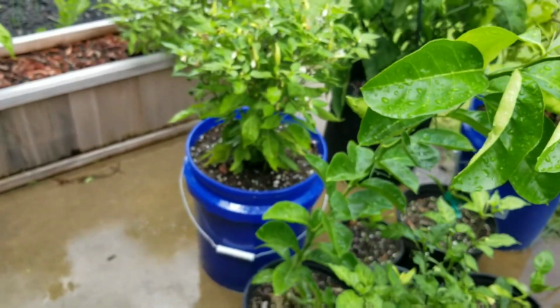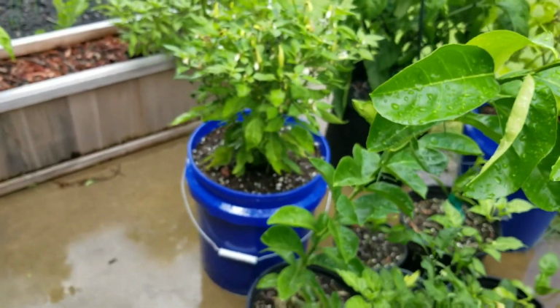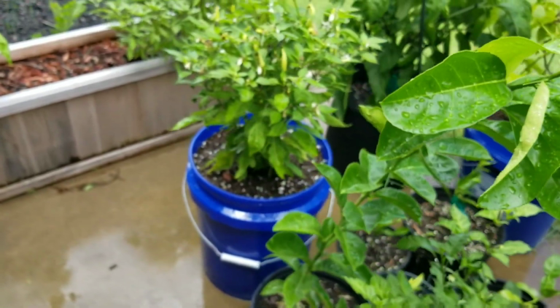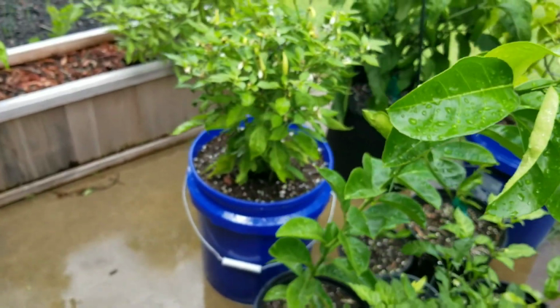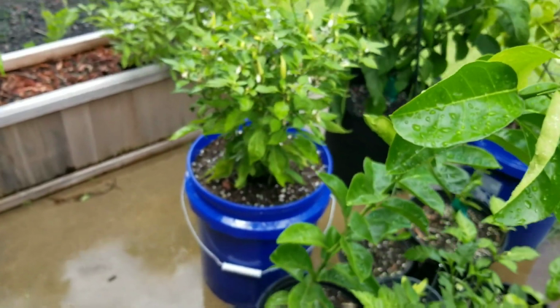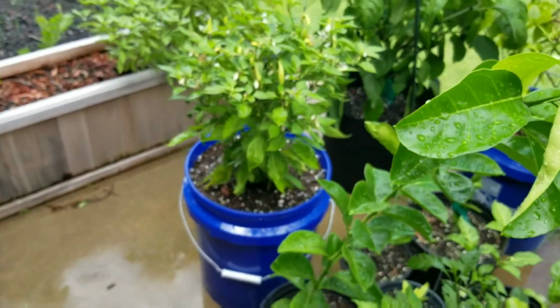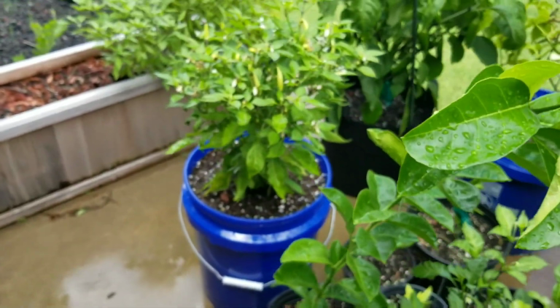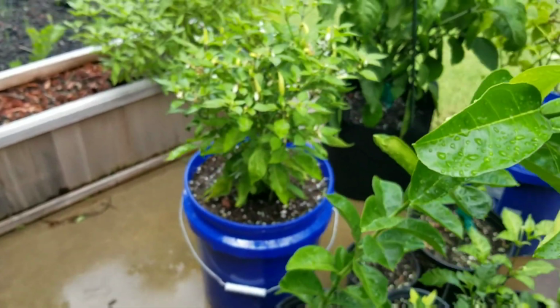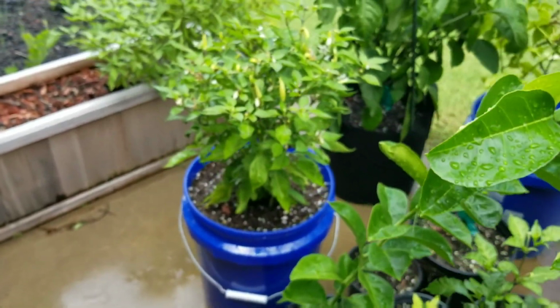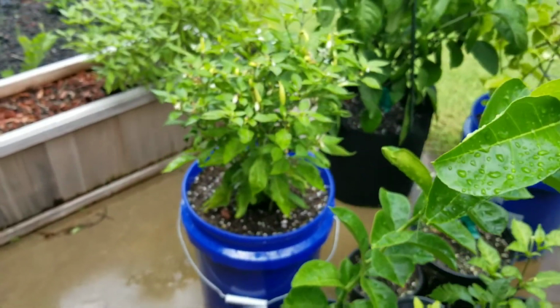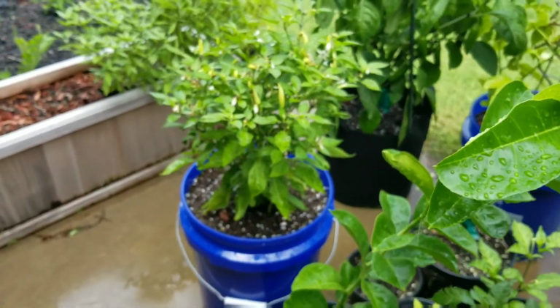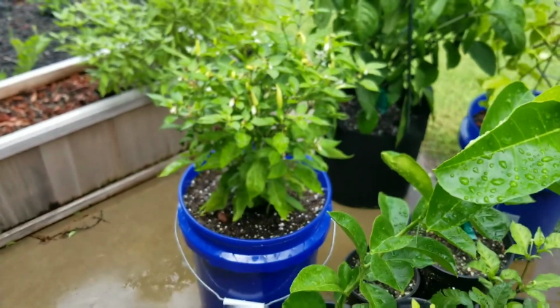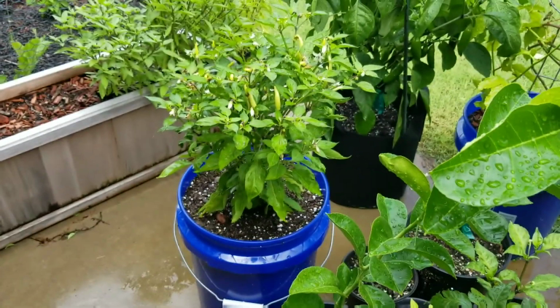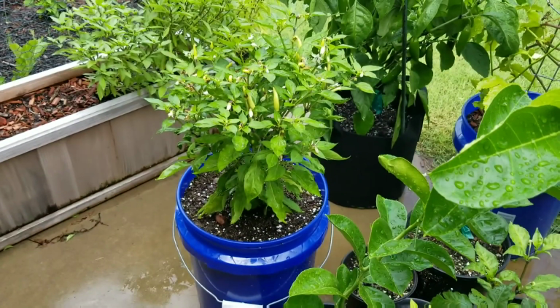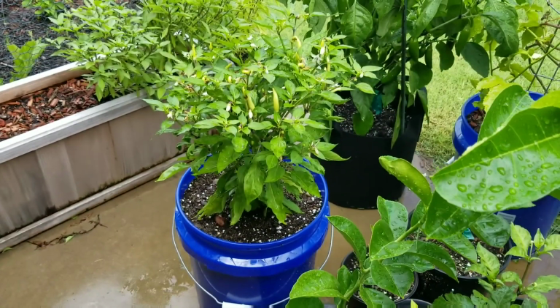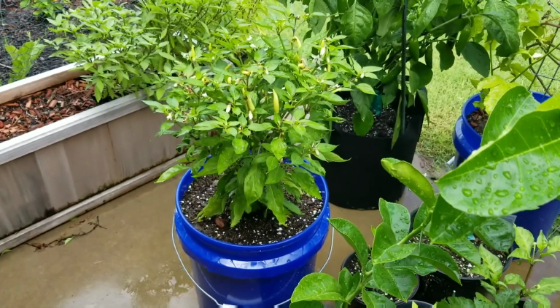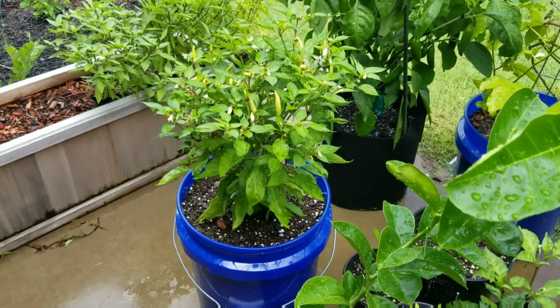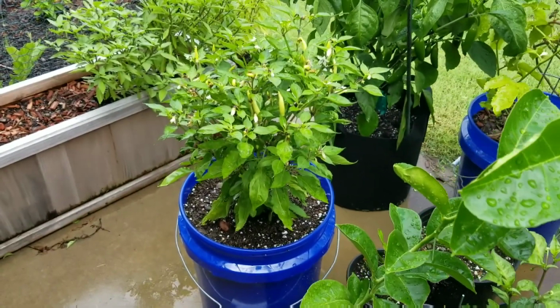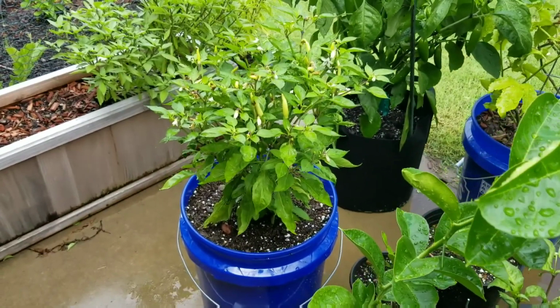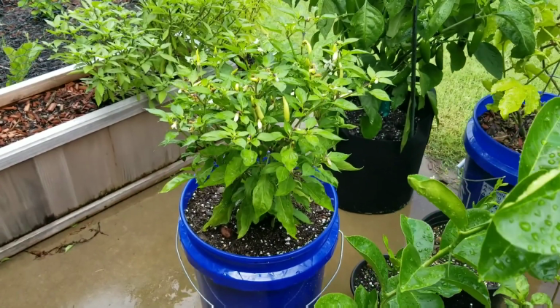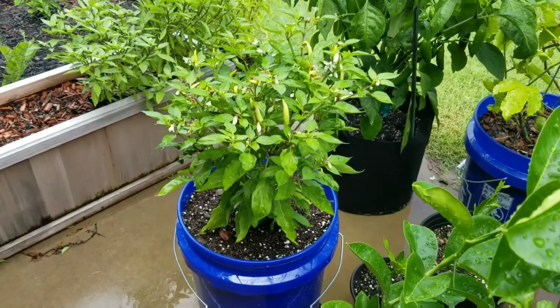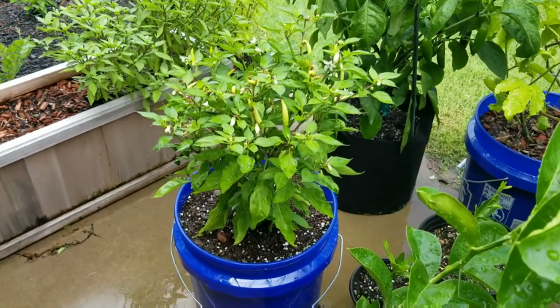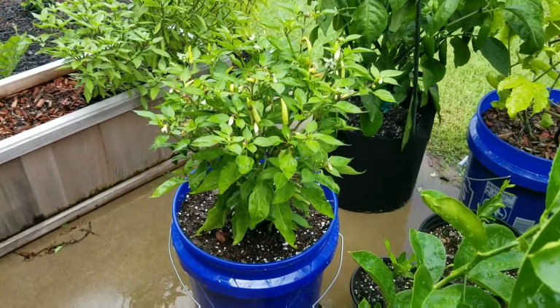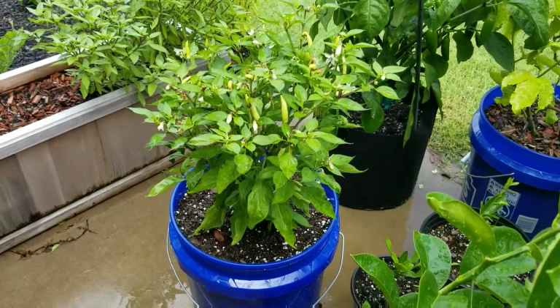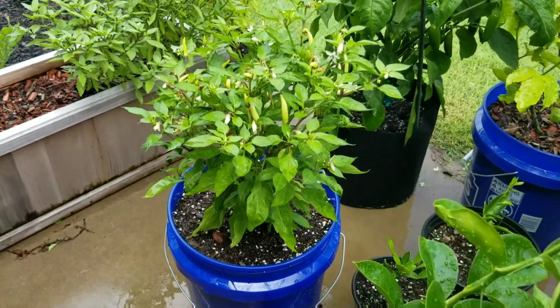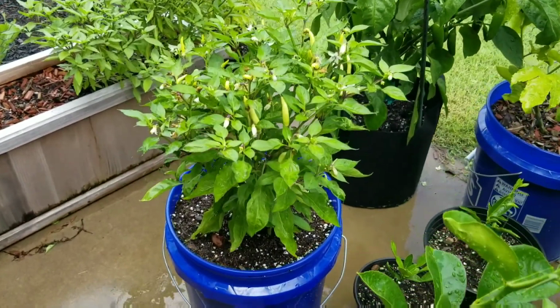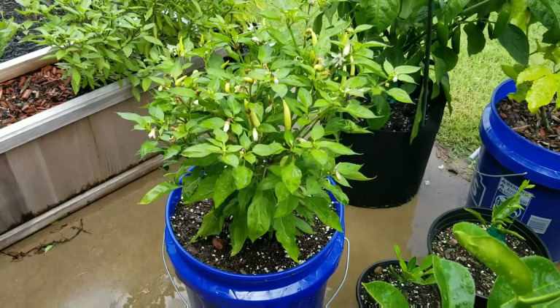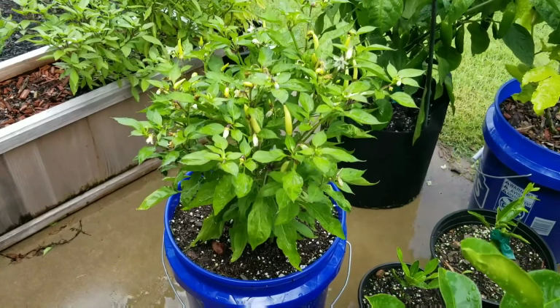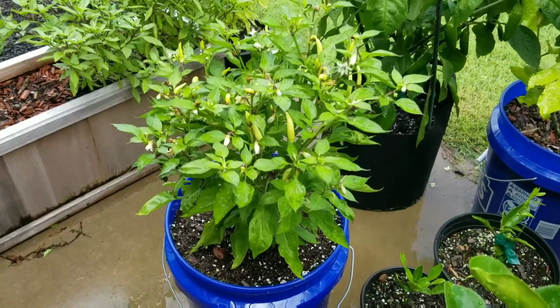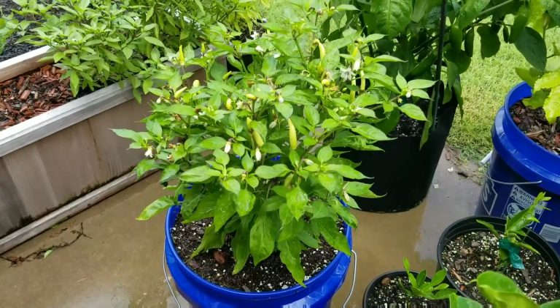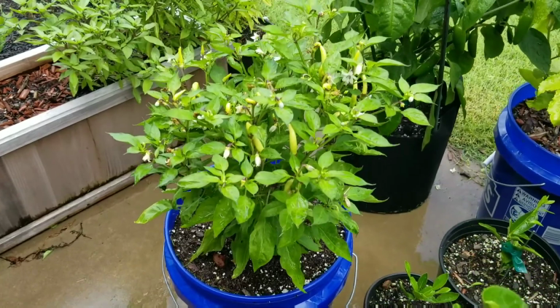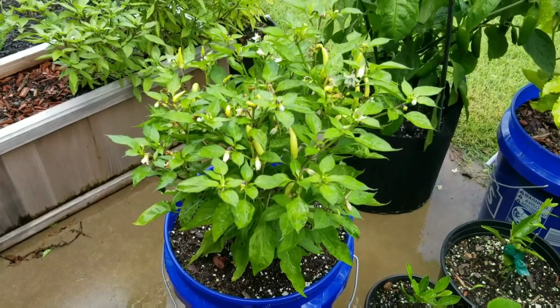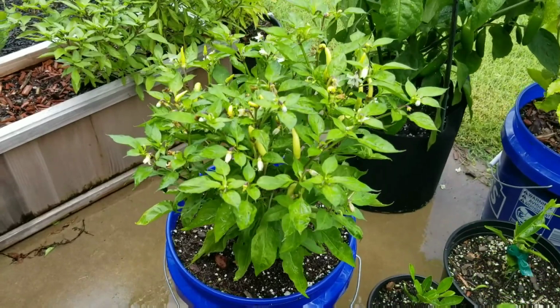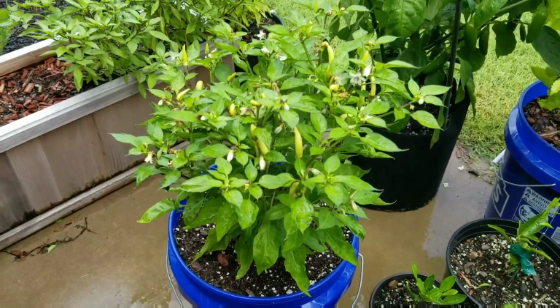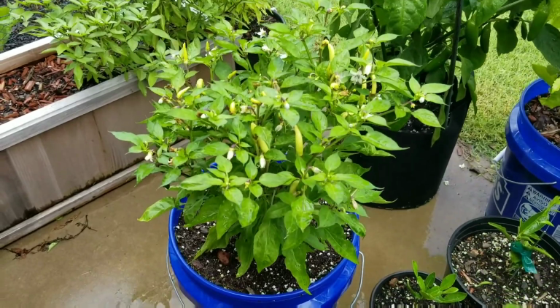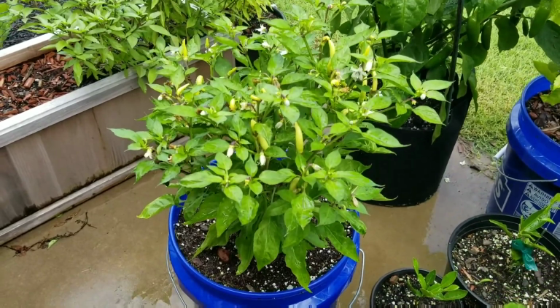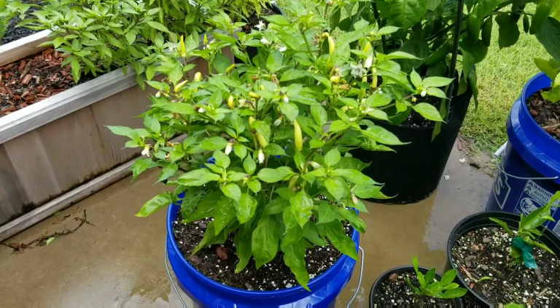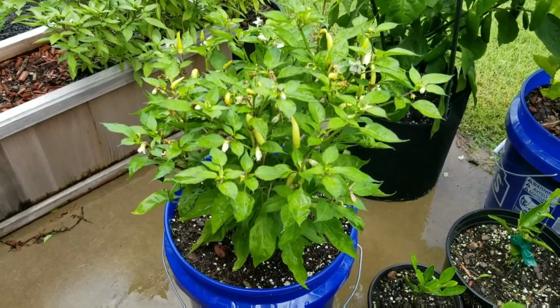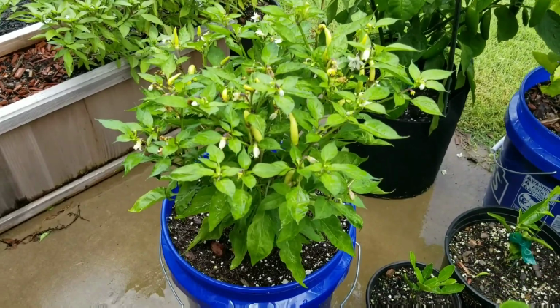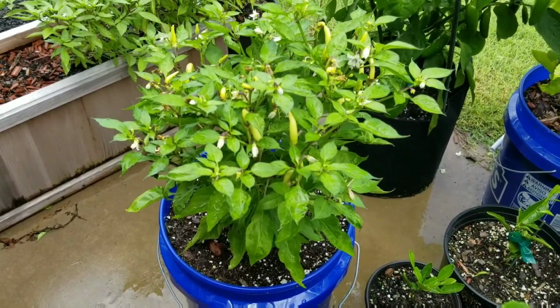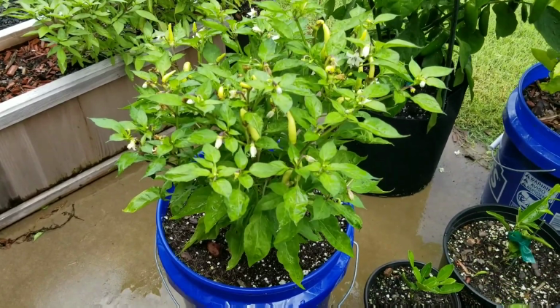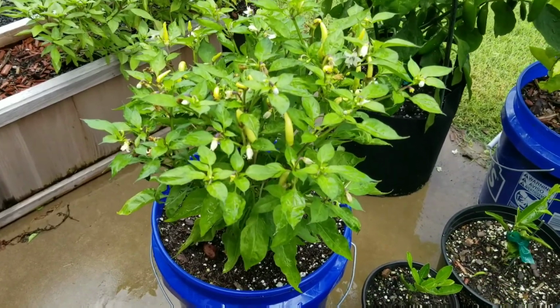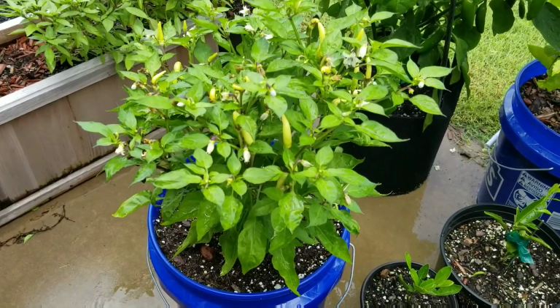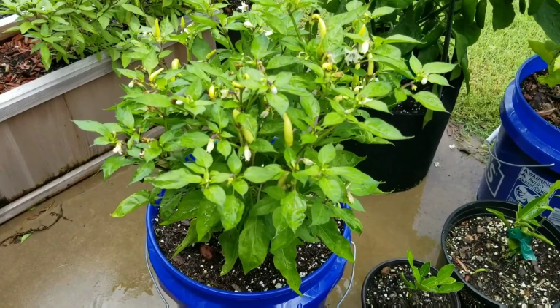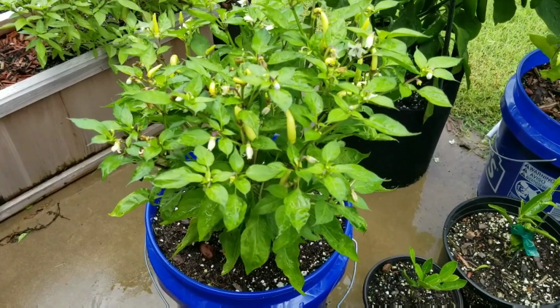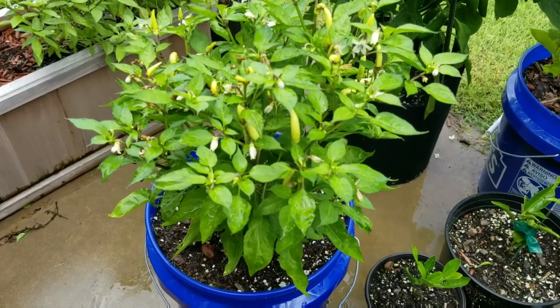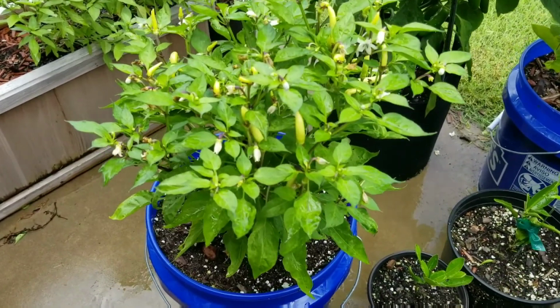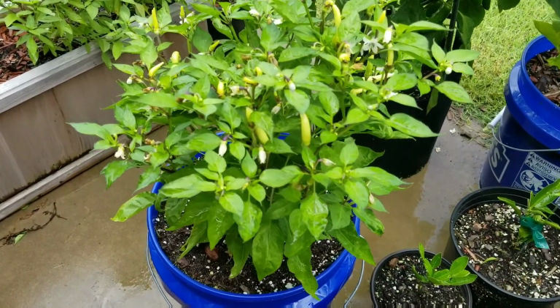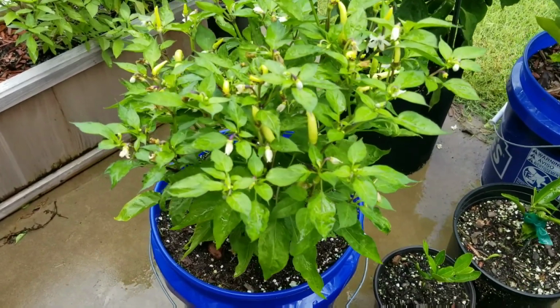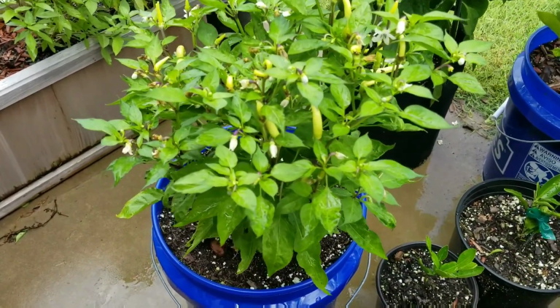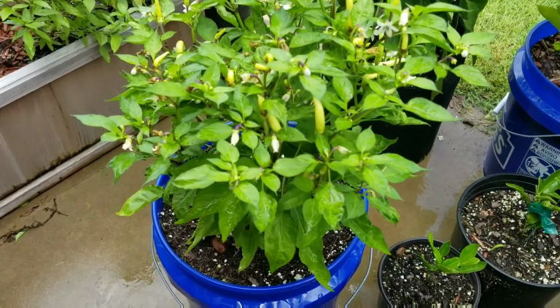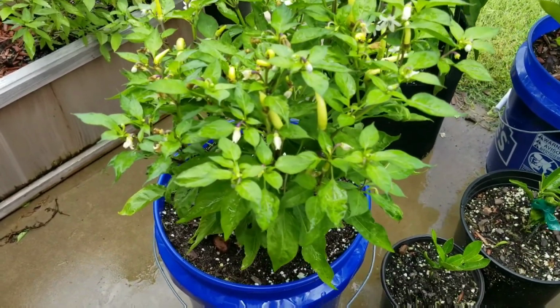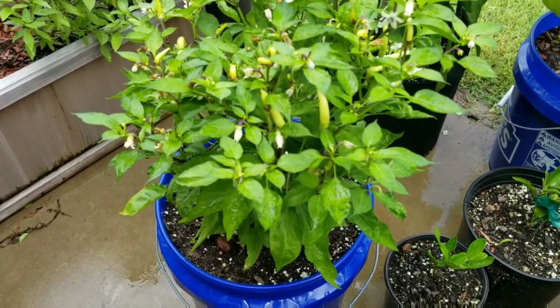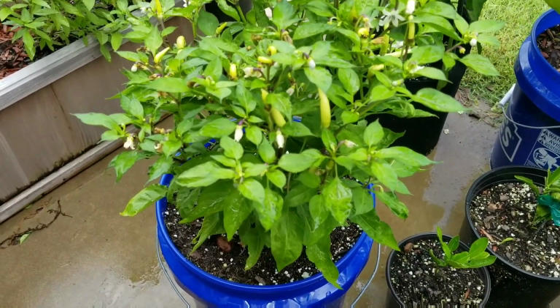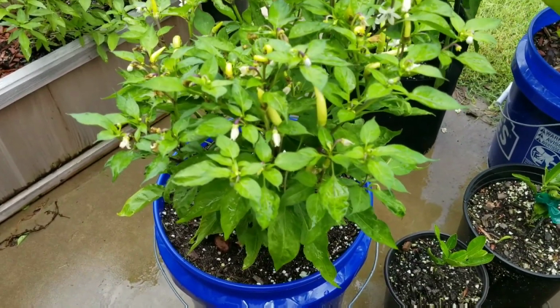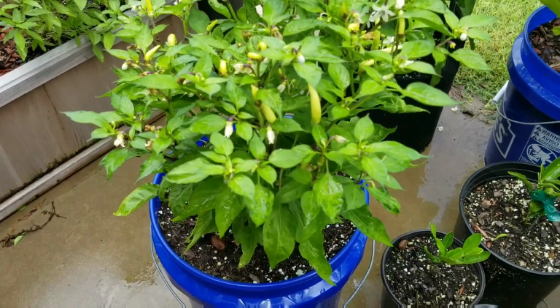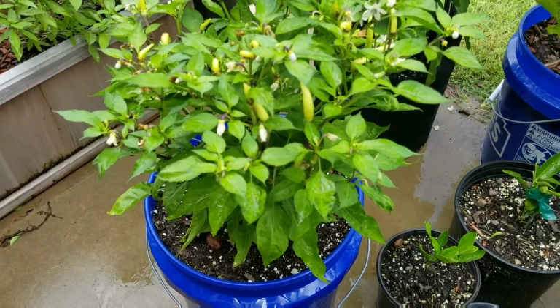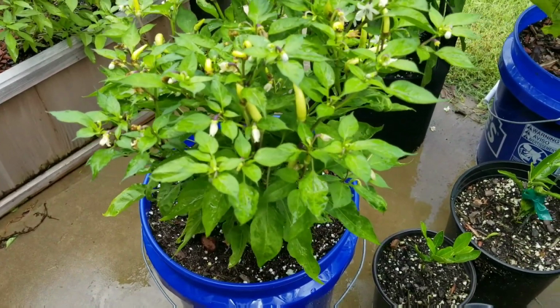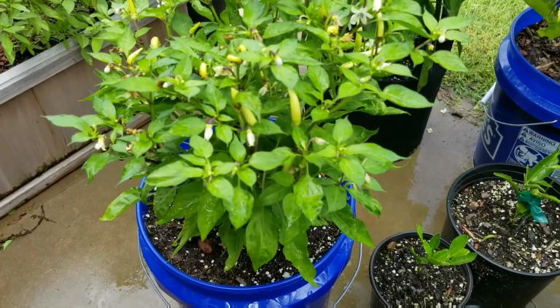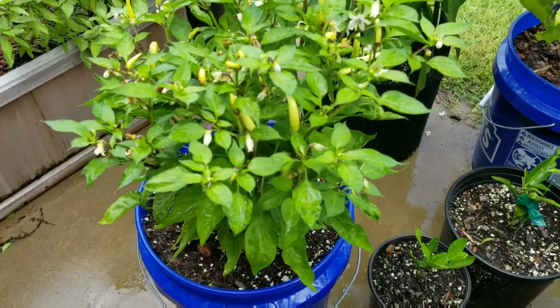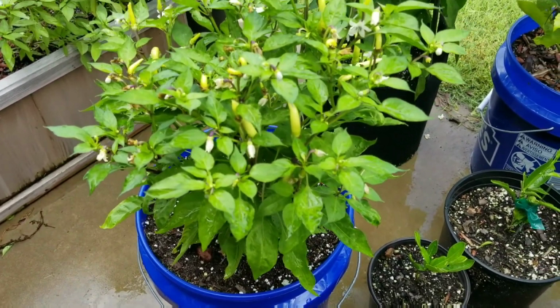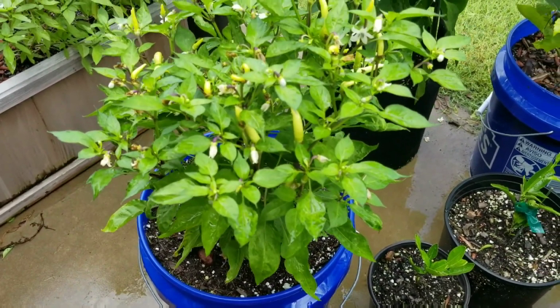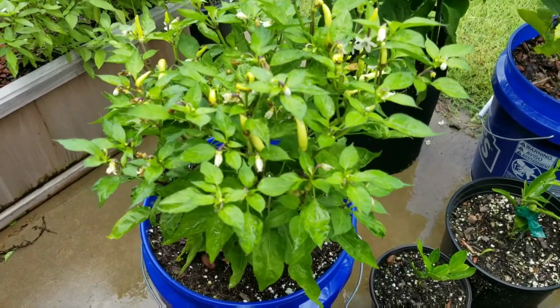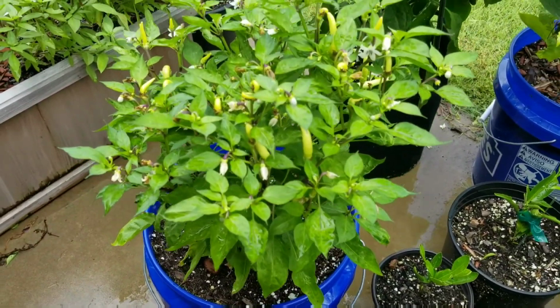This is a white Thai pepper. I've actually just transplanted it over to this five gallon container.